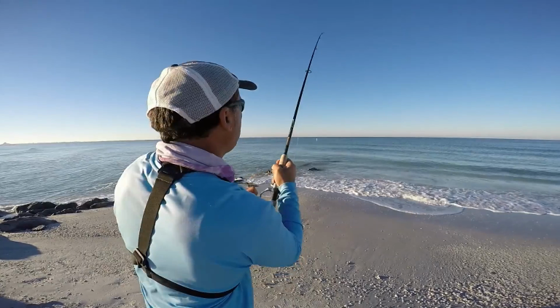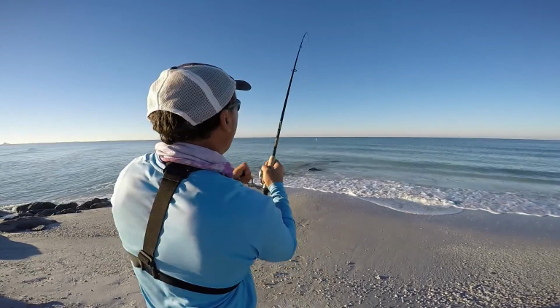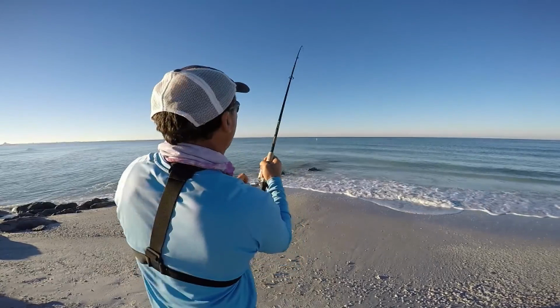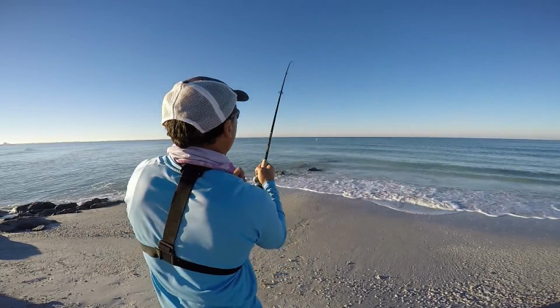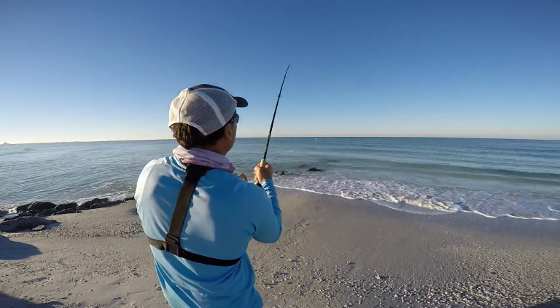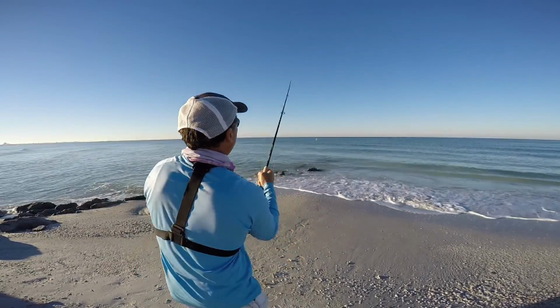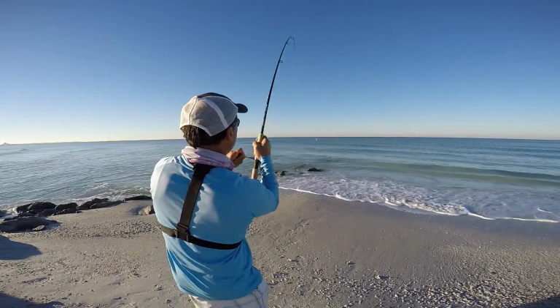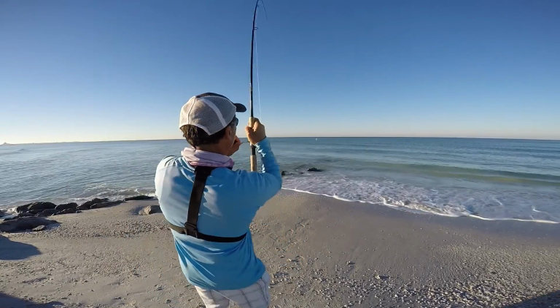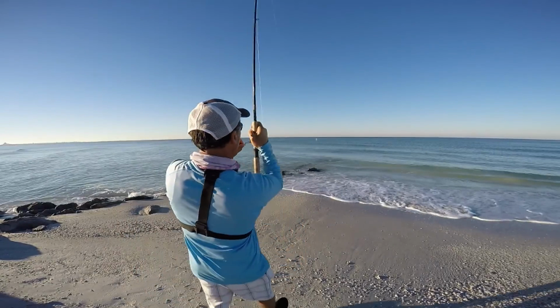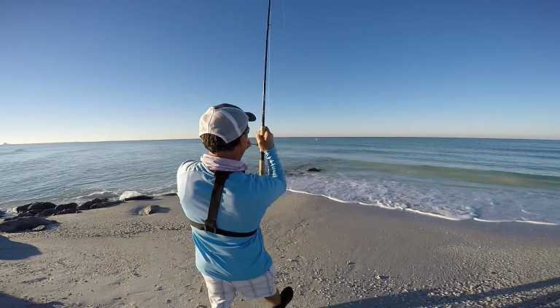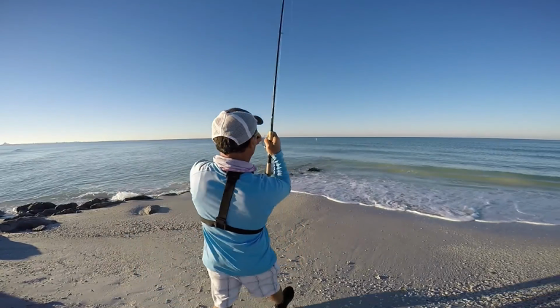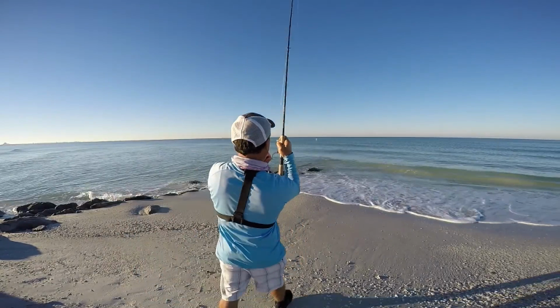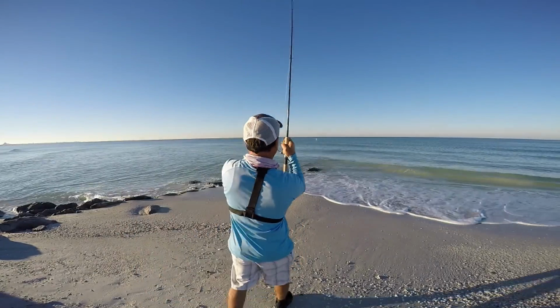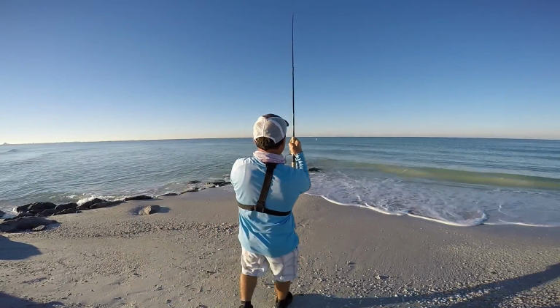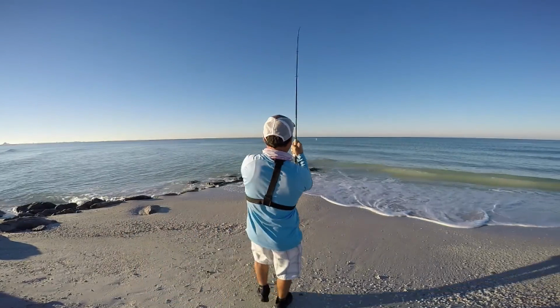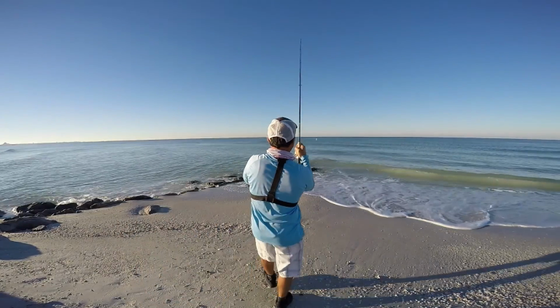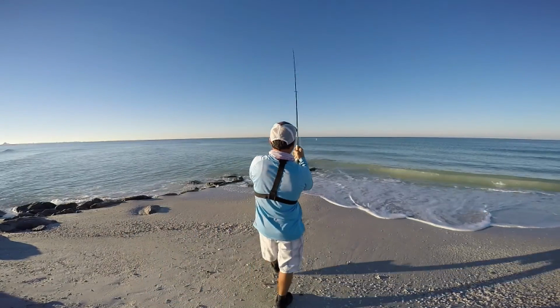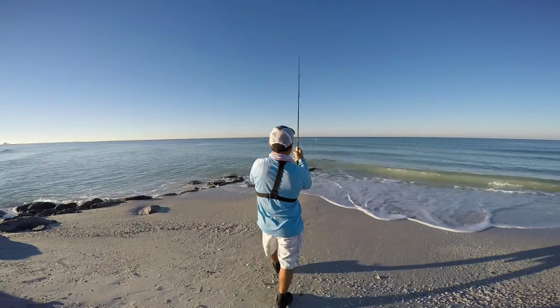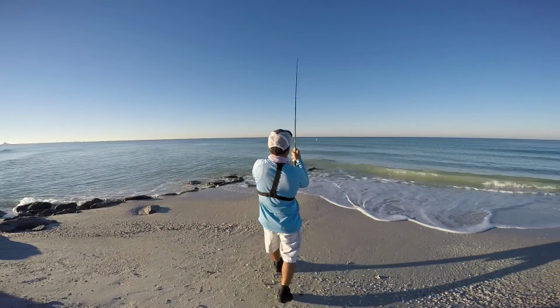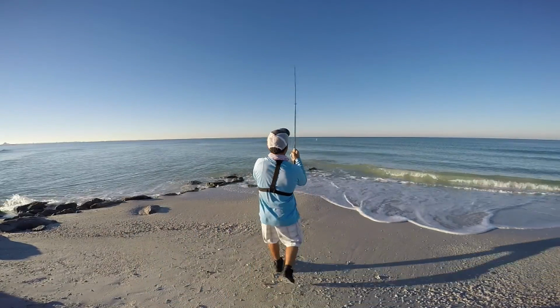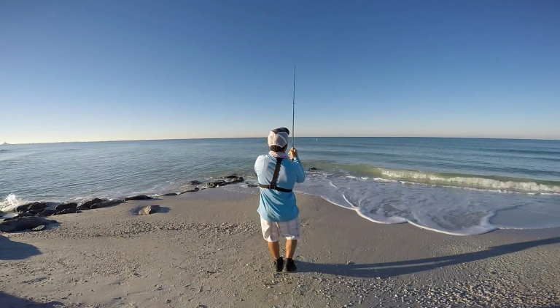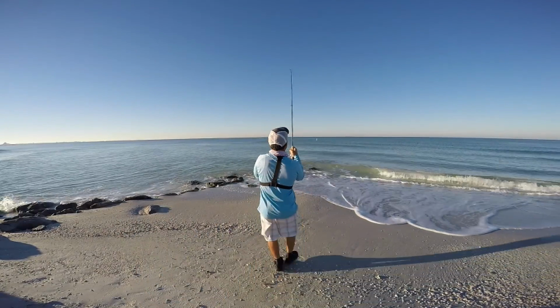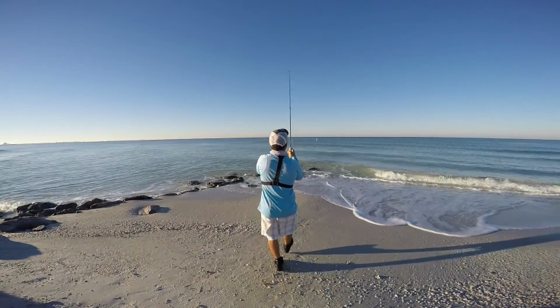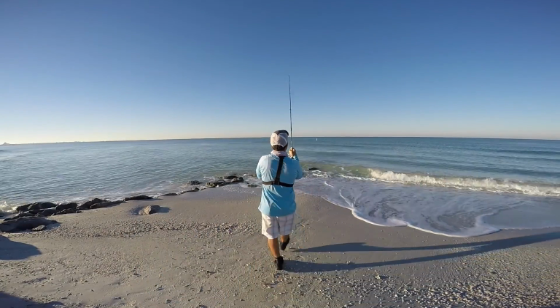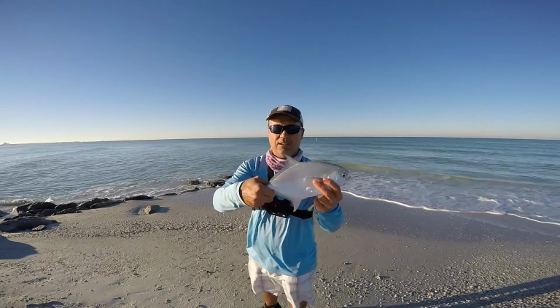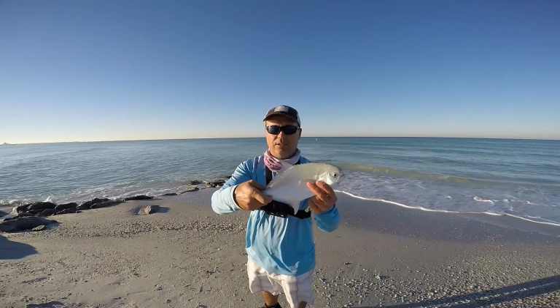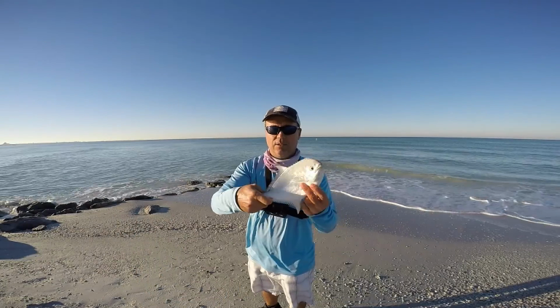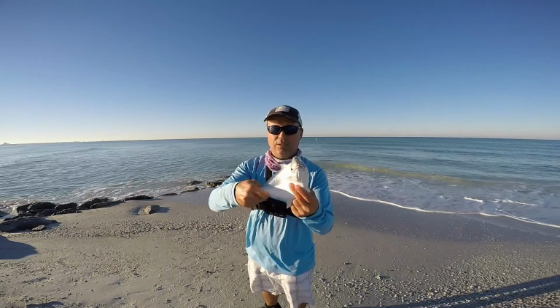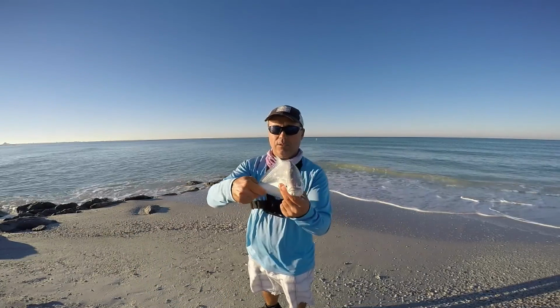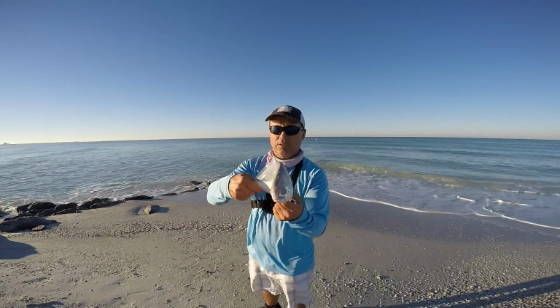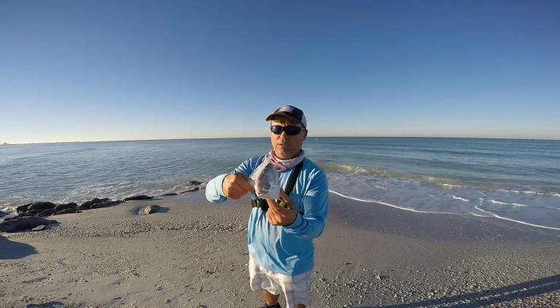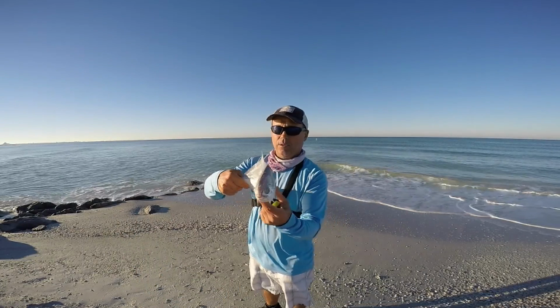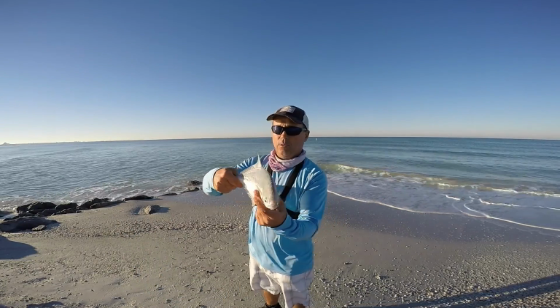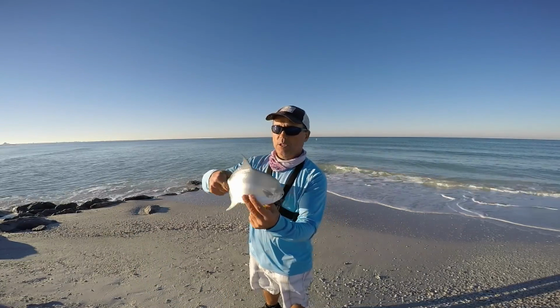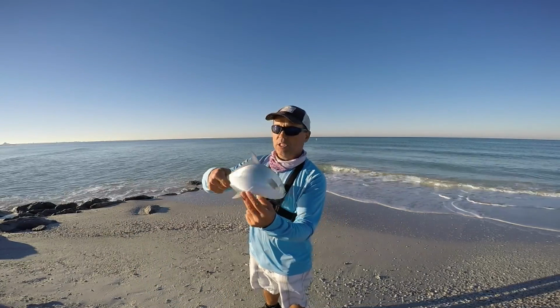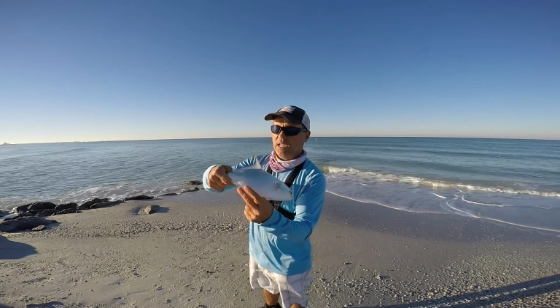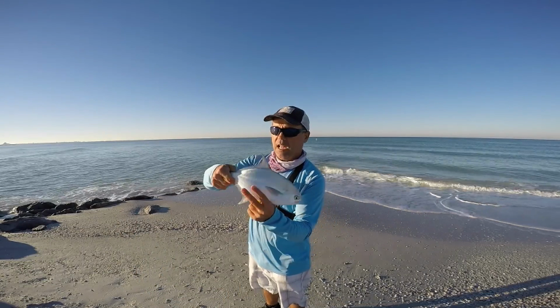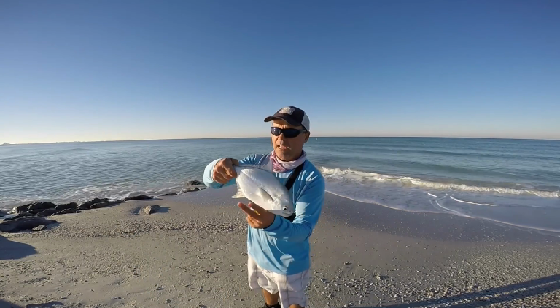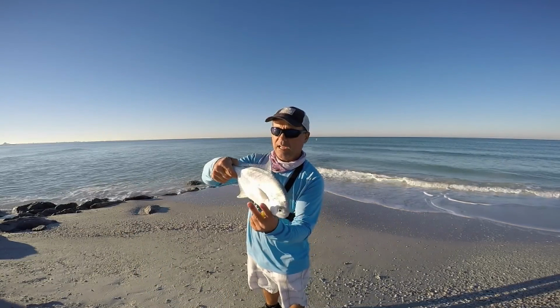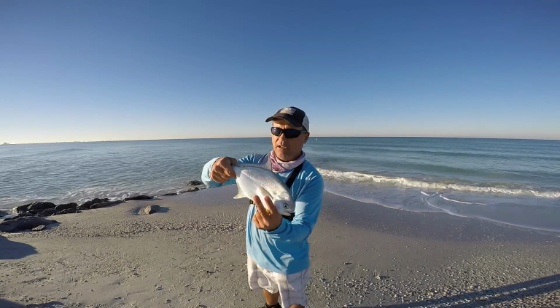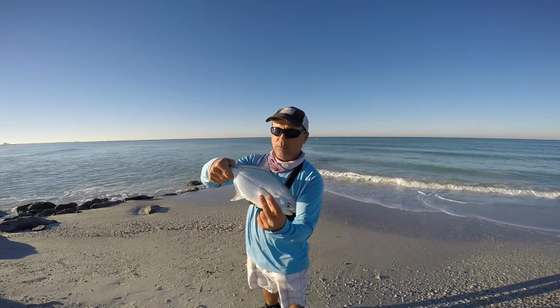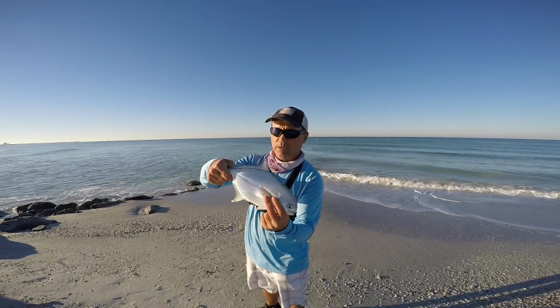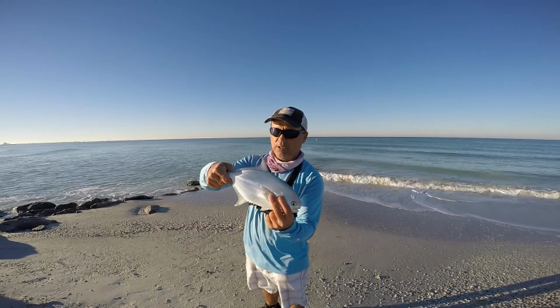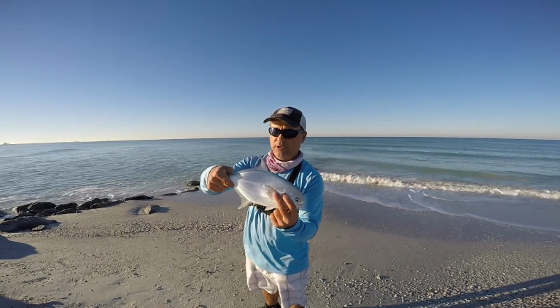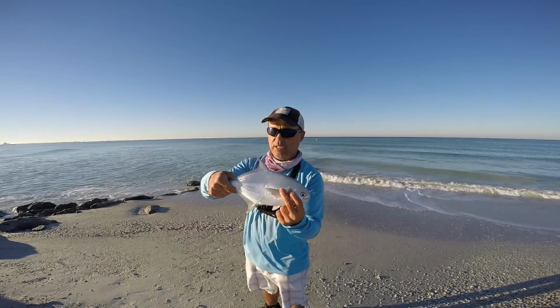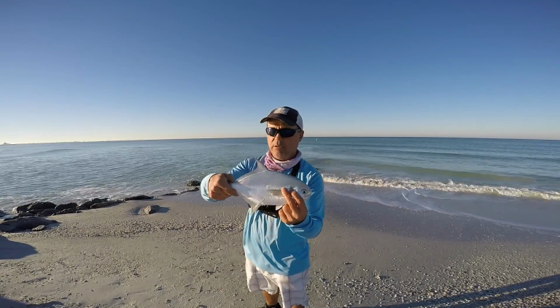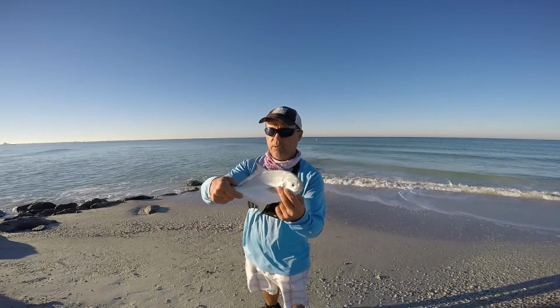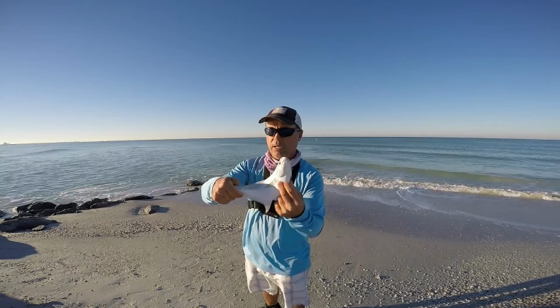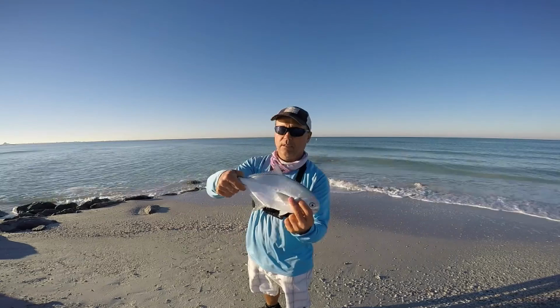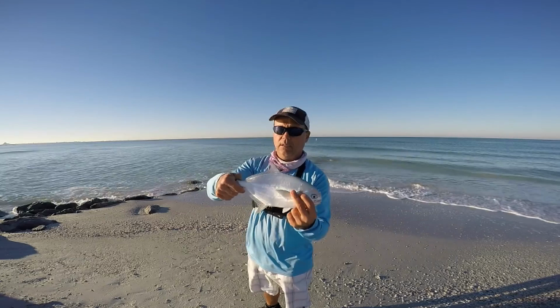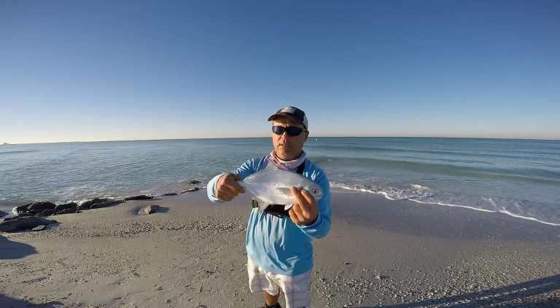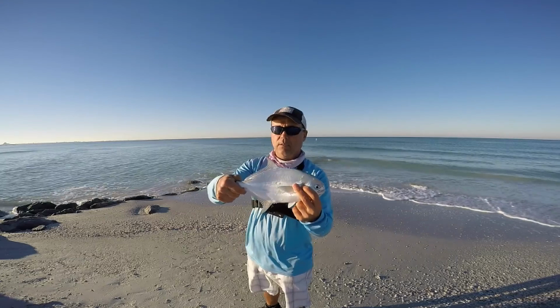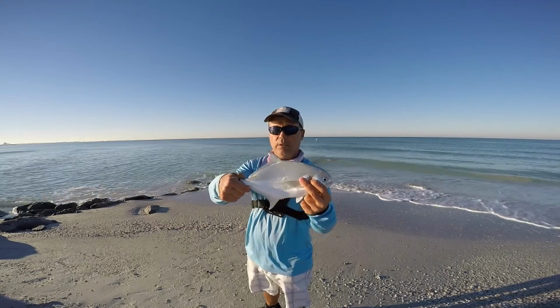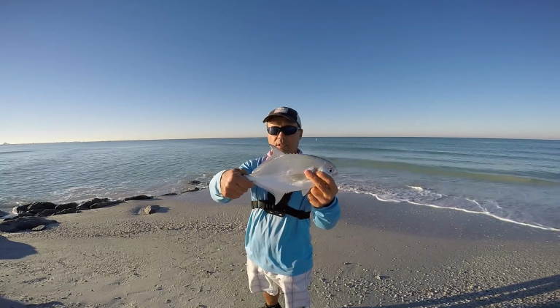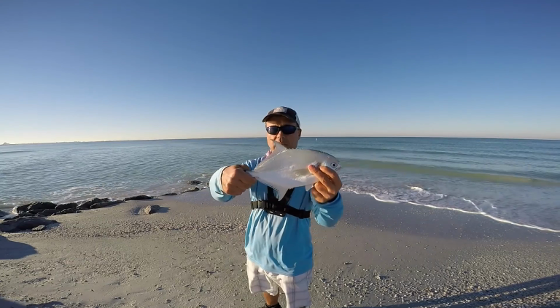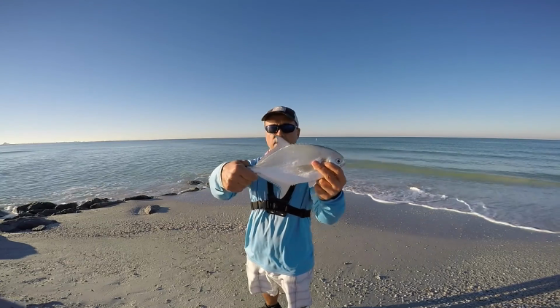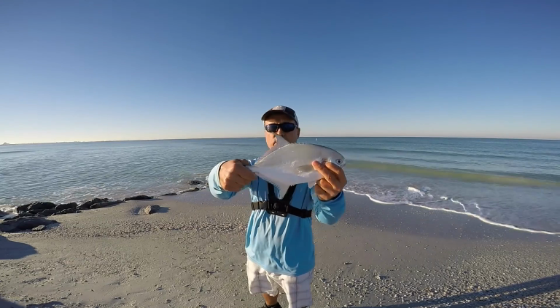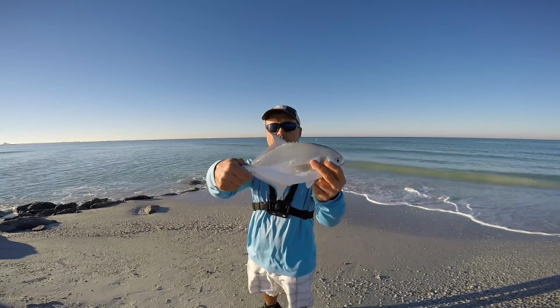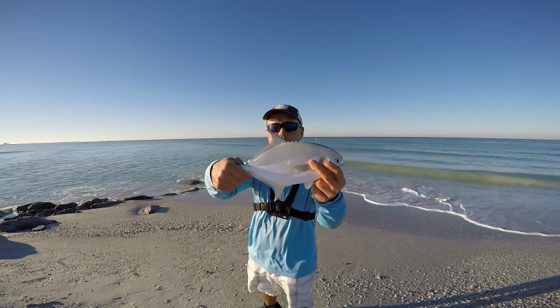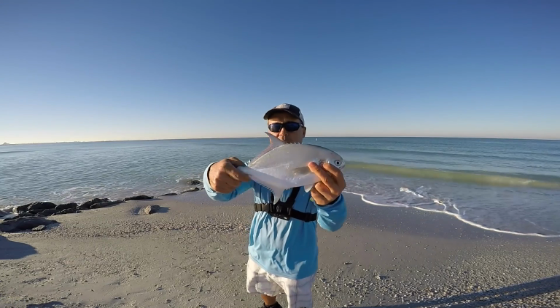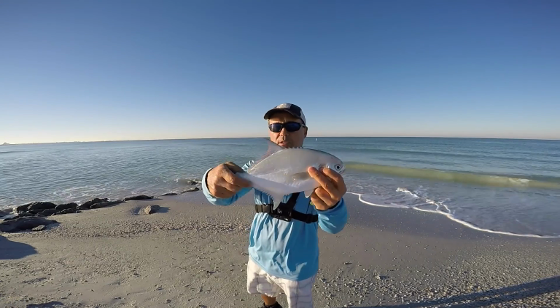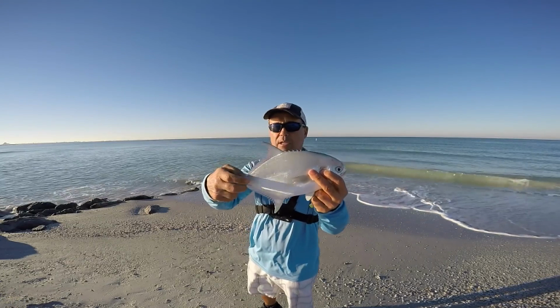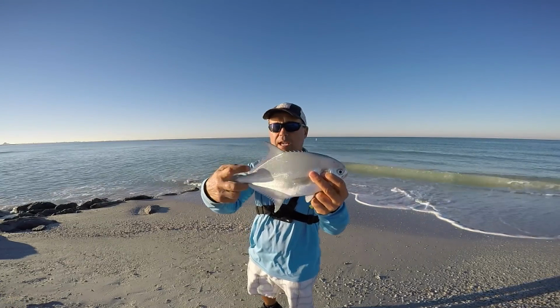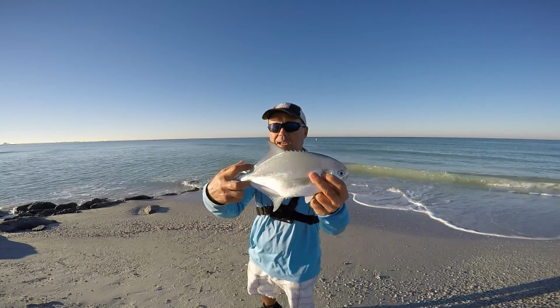Fish on guys! Fish on! We just got here and we're already treated with a nice Pompano, so yes!